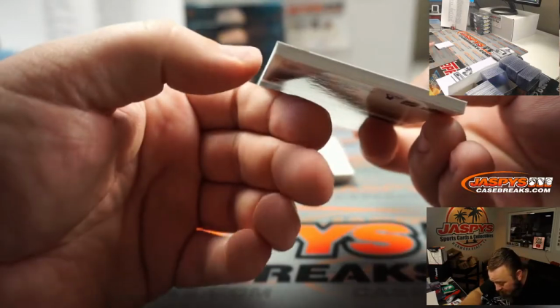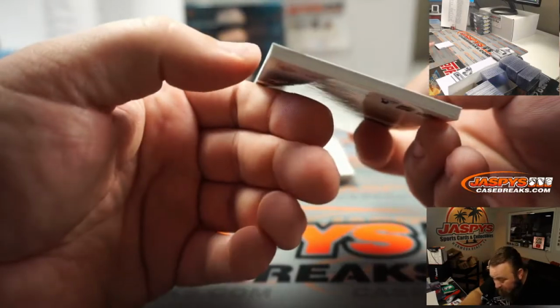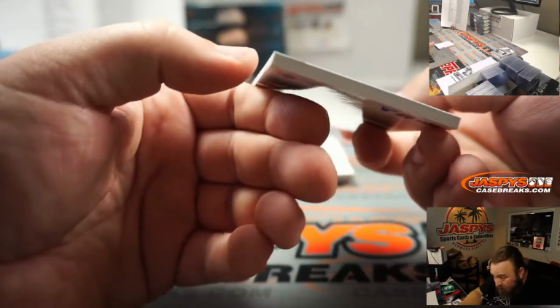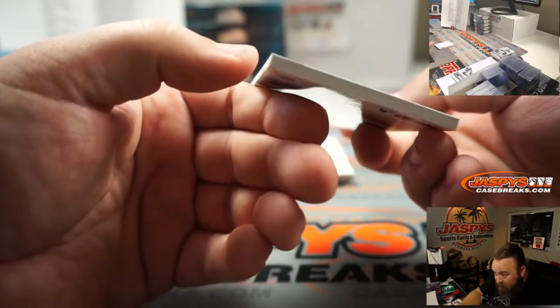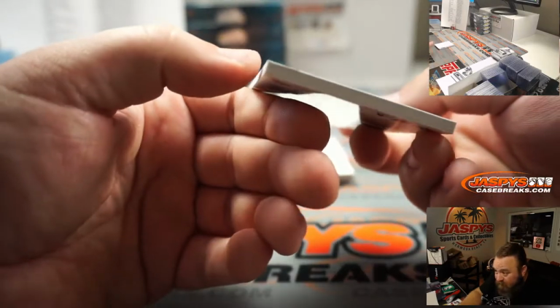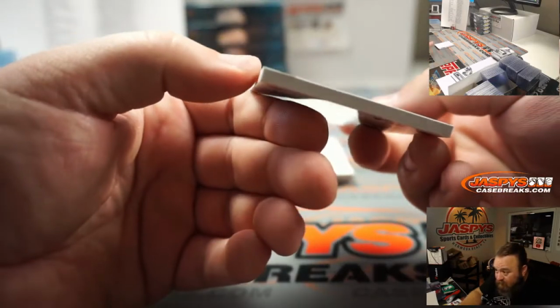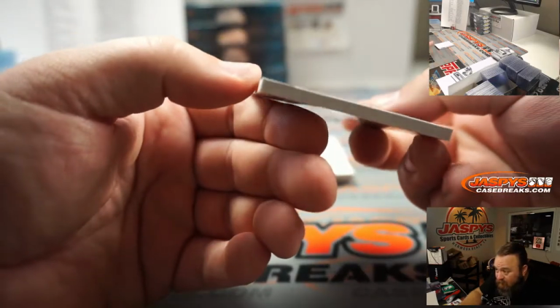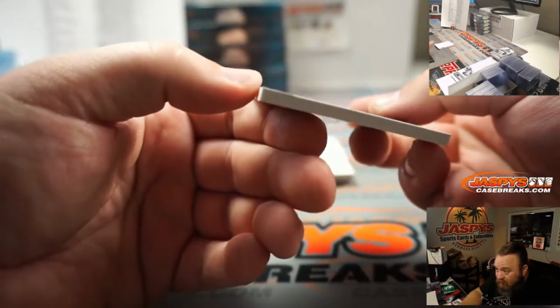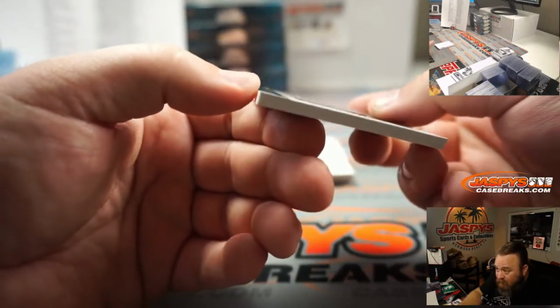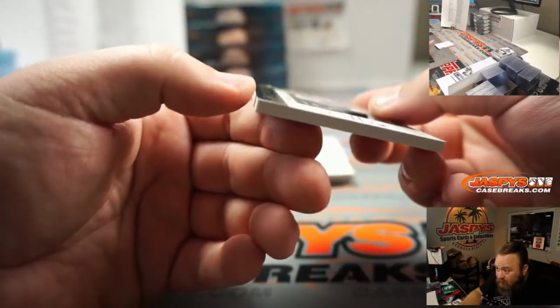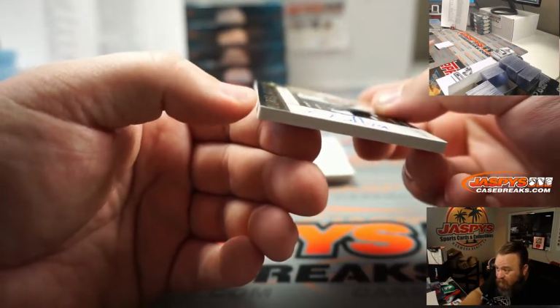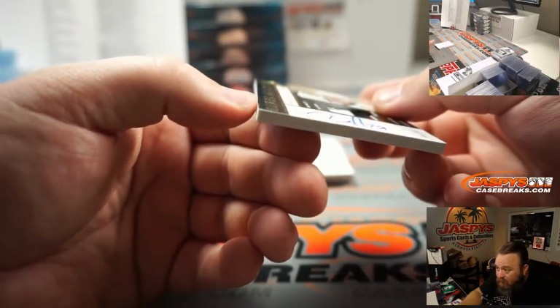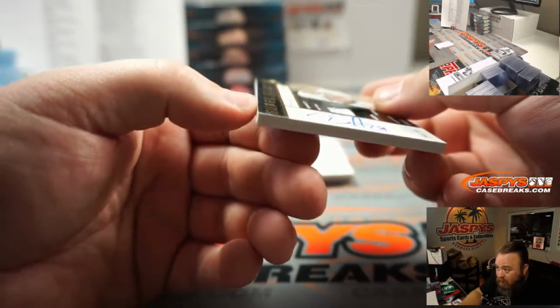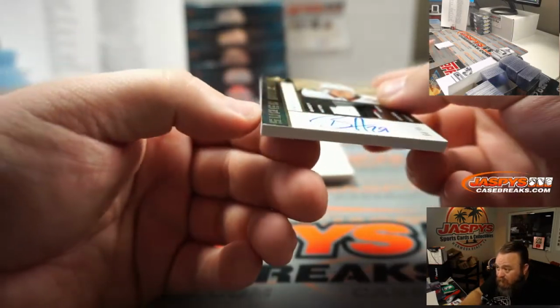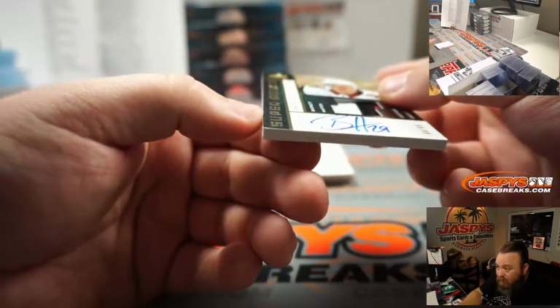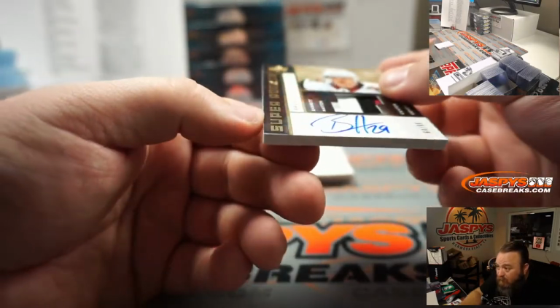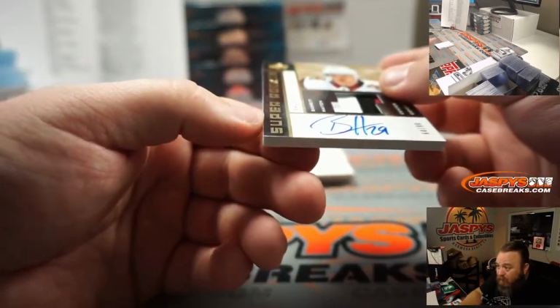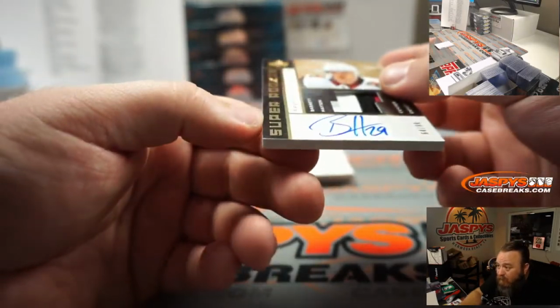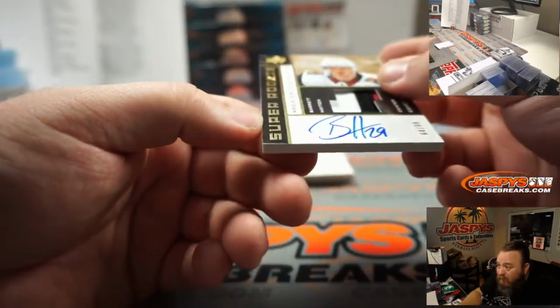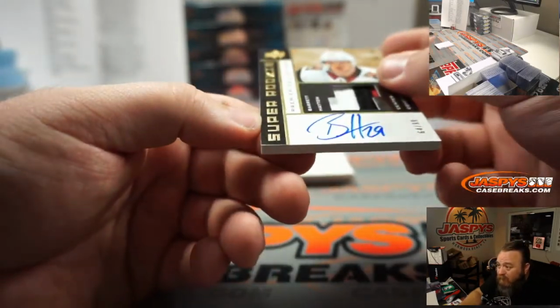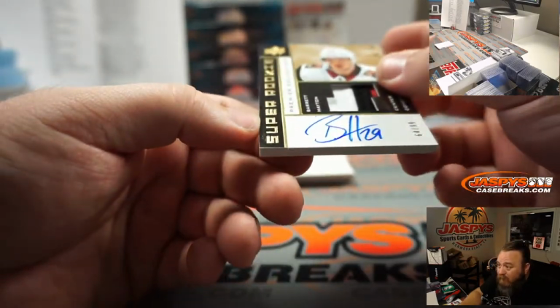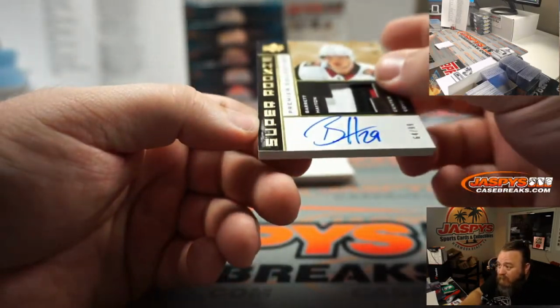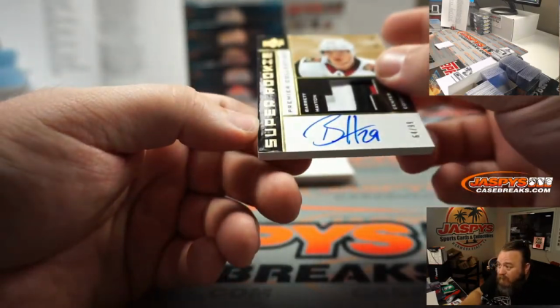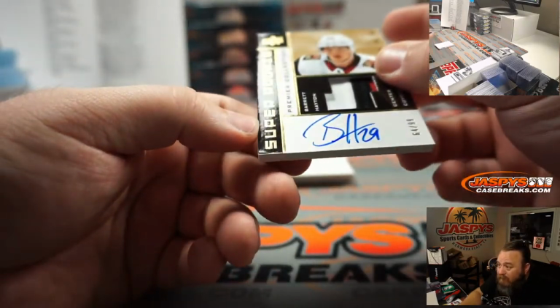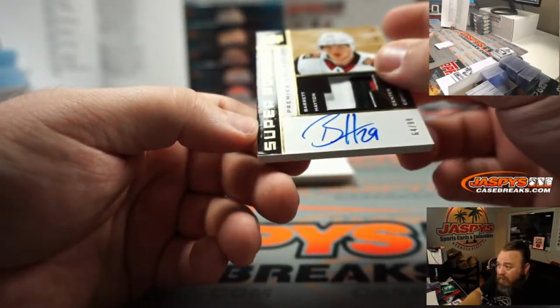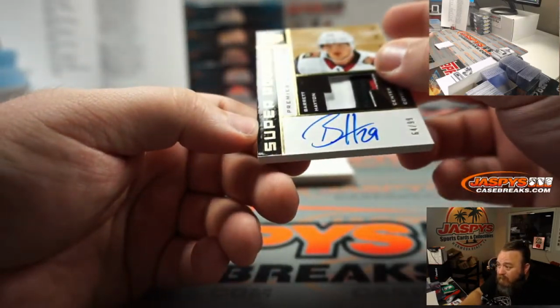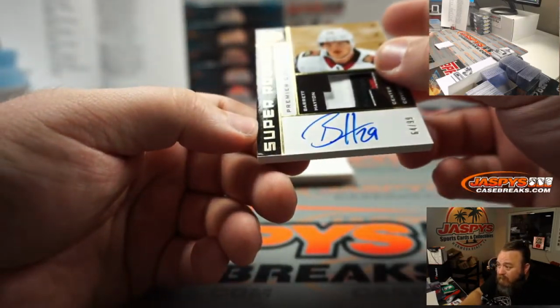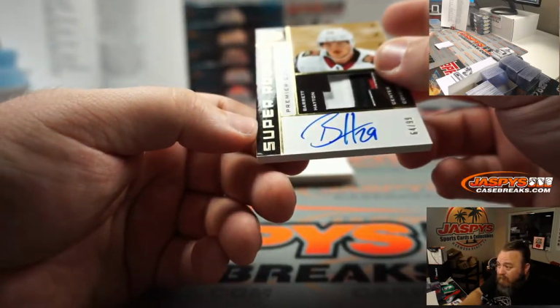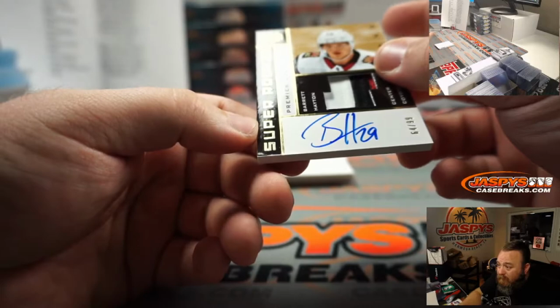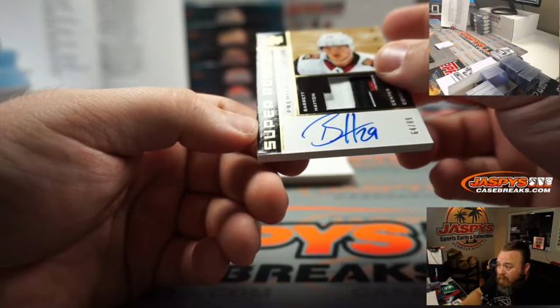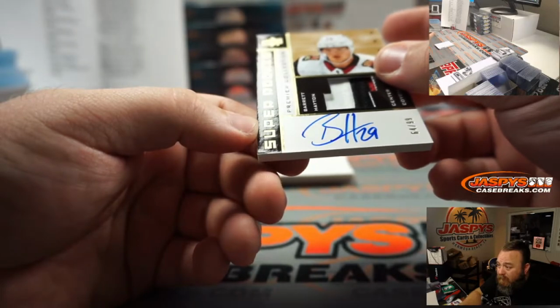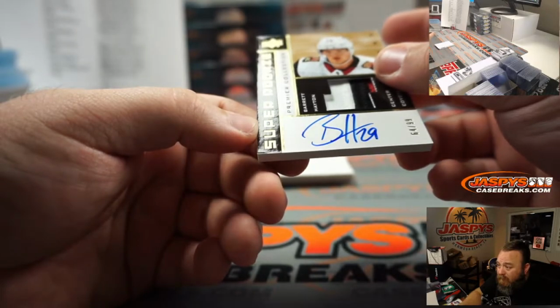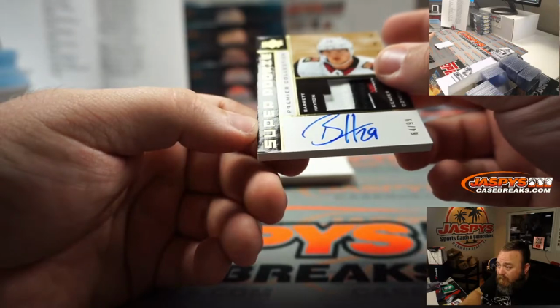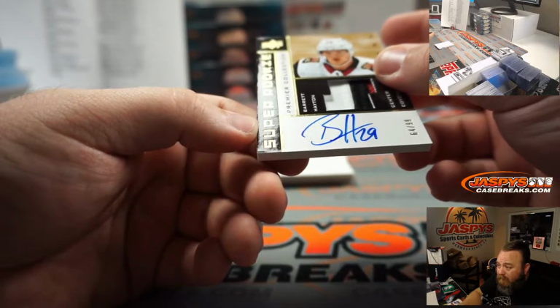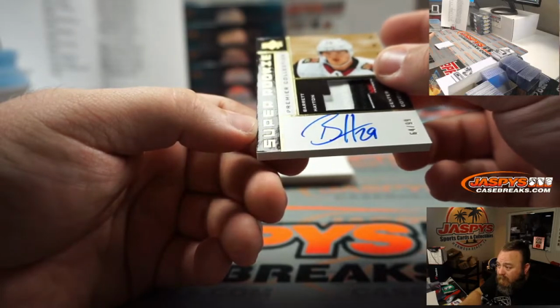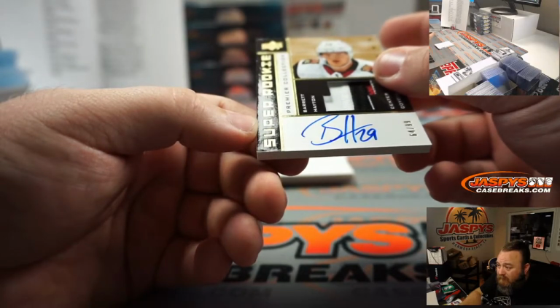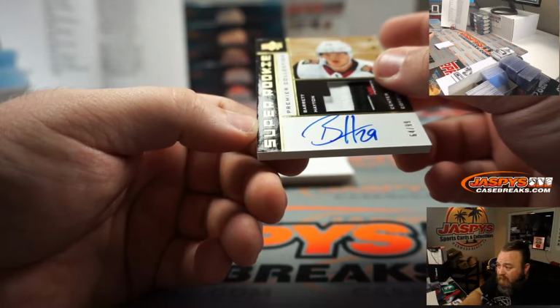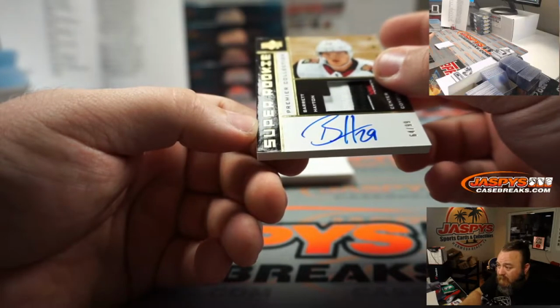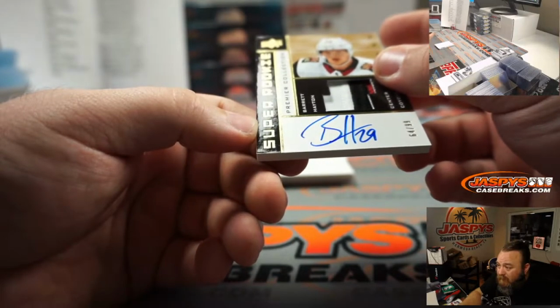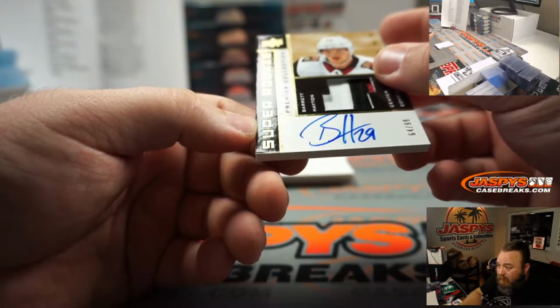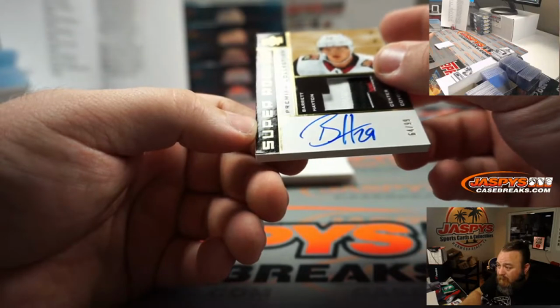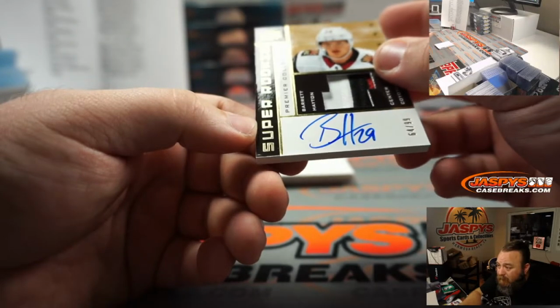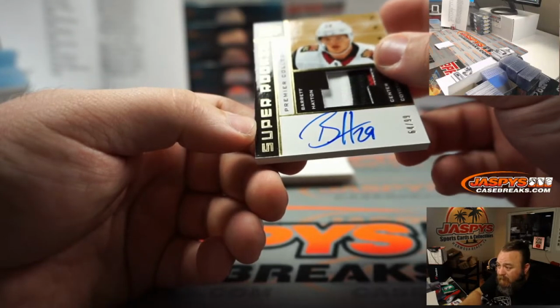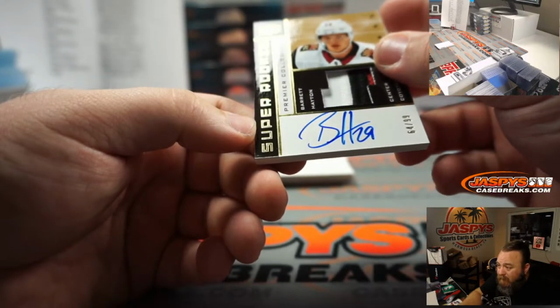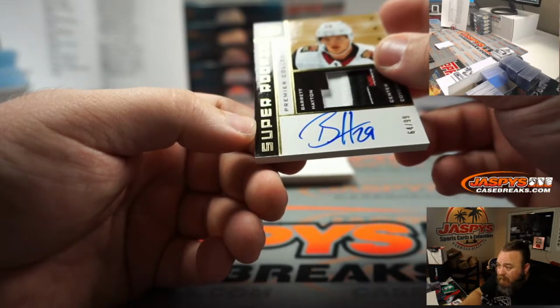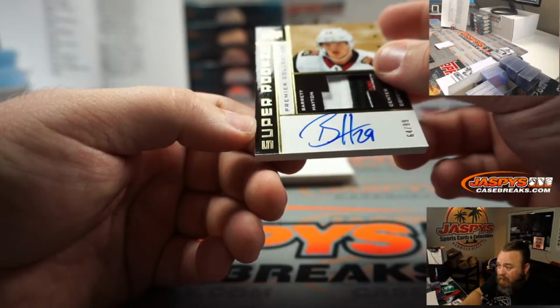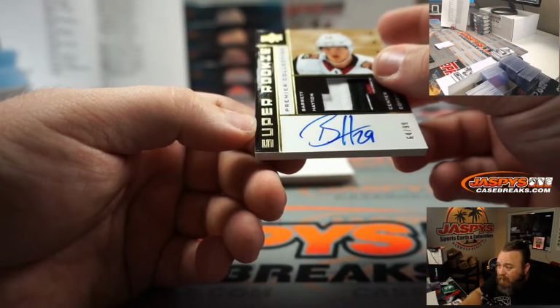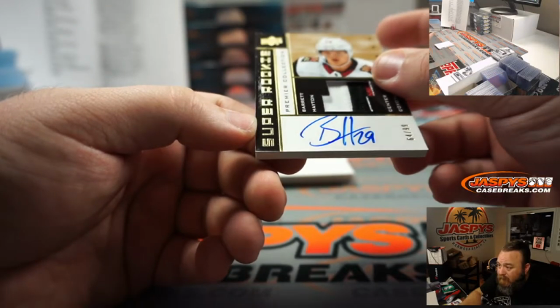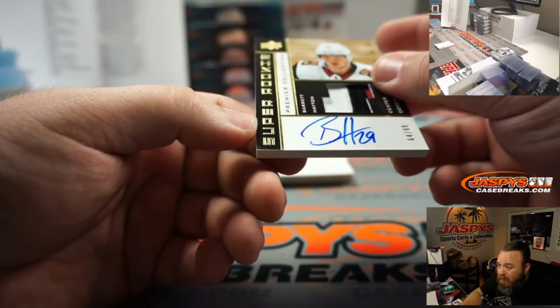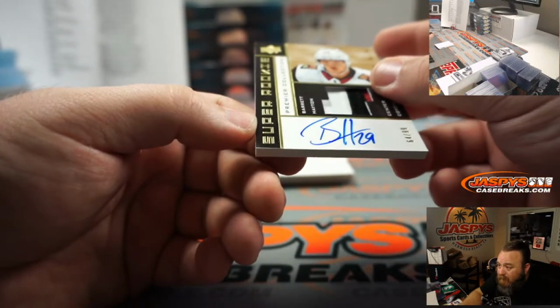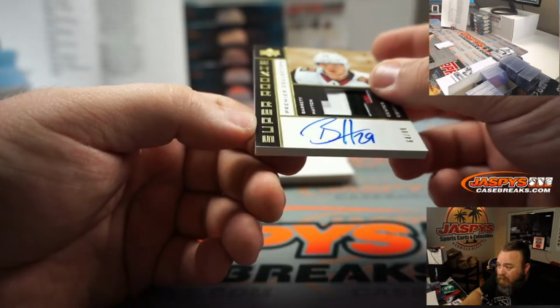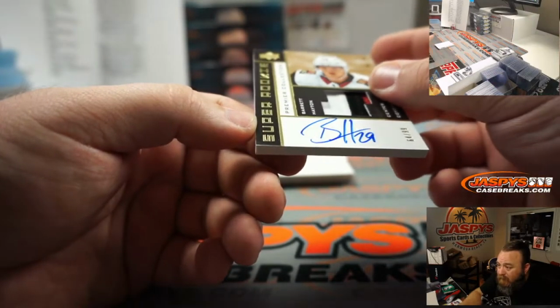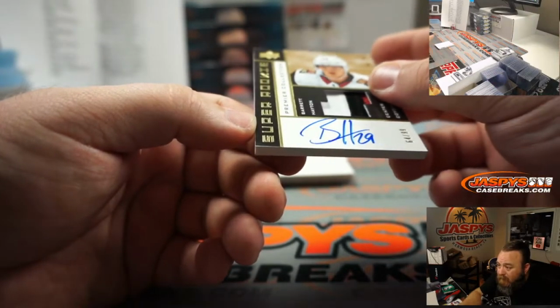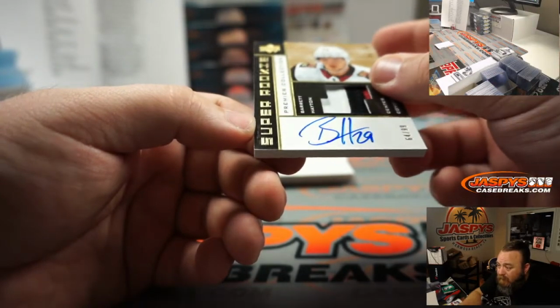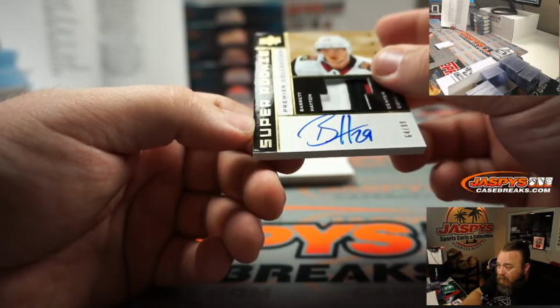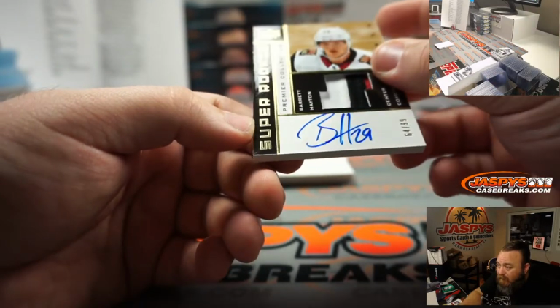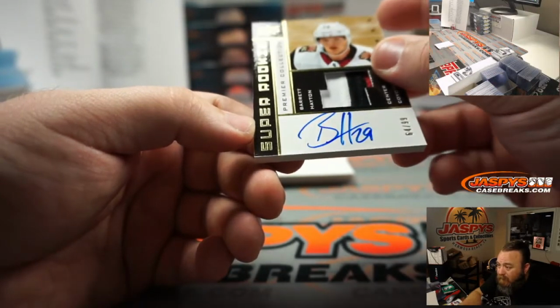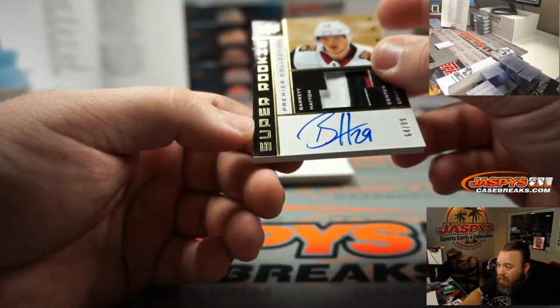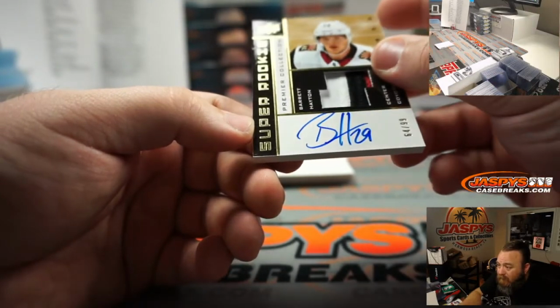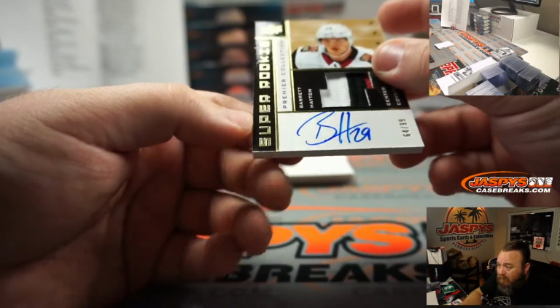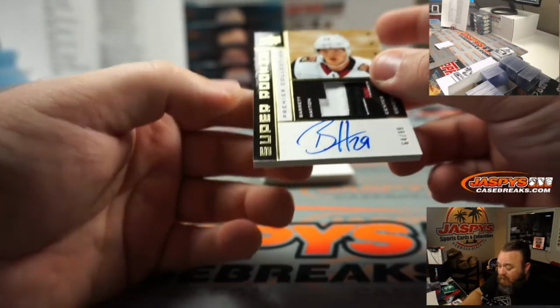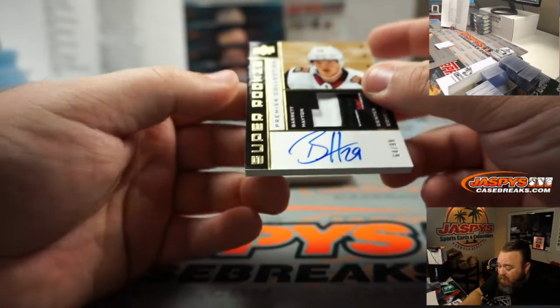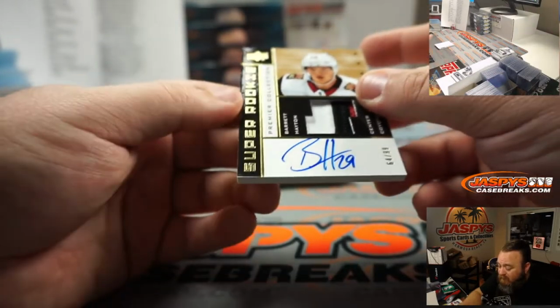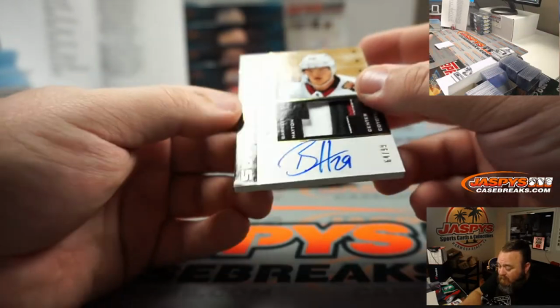You can see a little bit on the corner right there — looks like it's a little bit bent, just a heads up. These thicker cards are pretty hard.